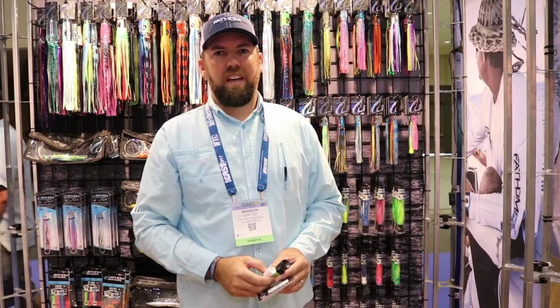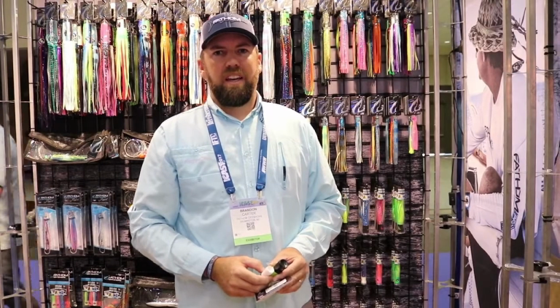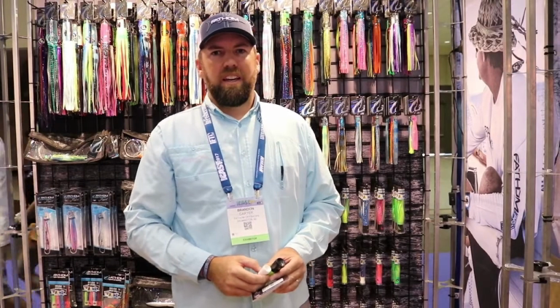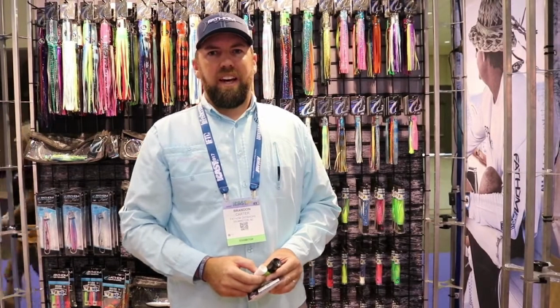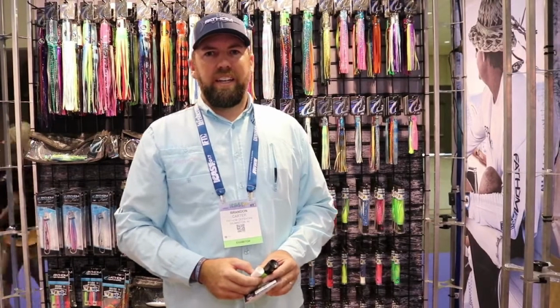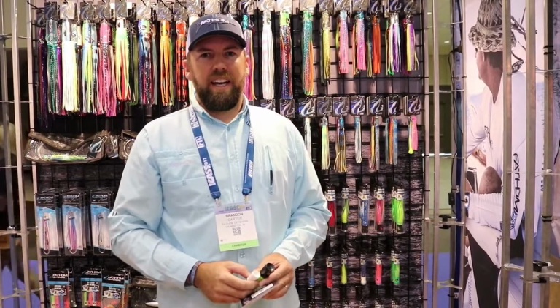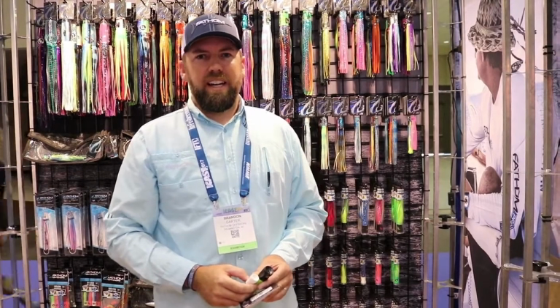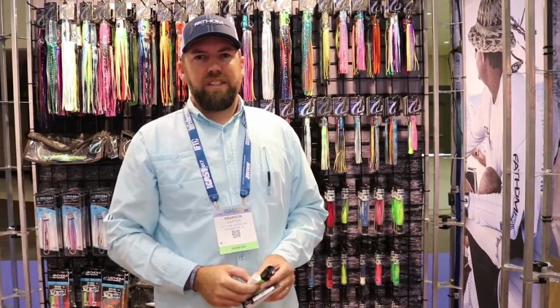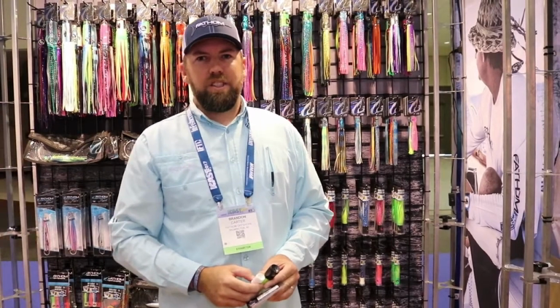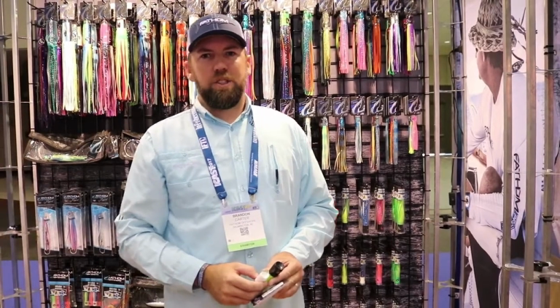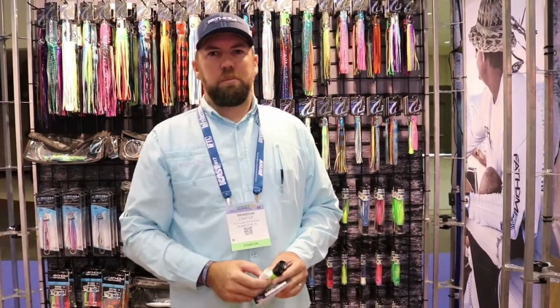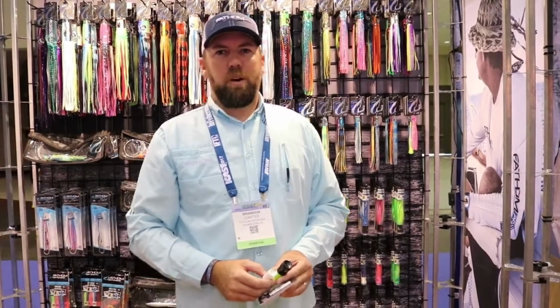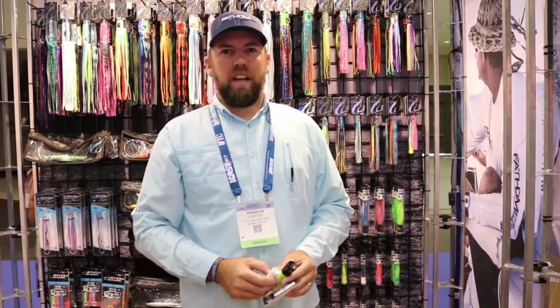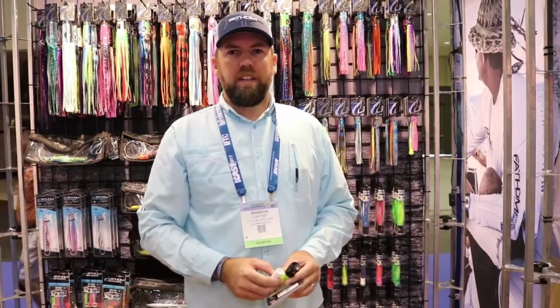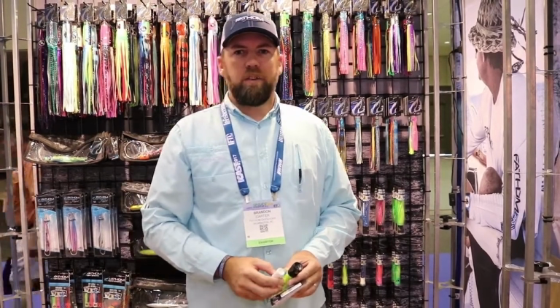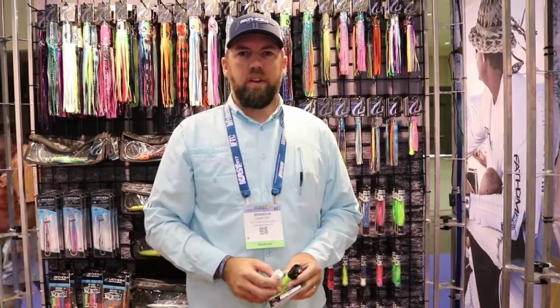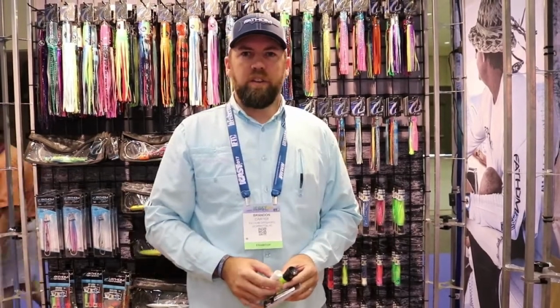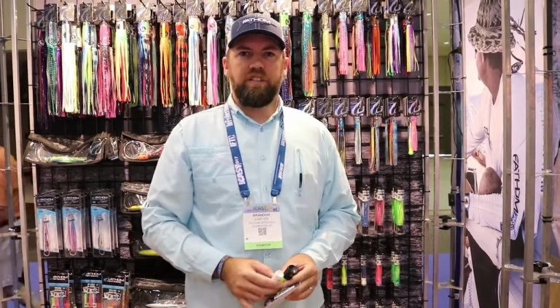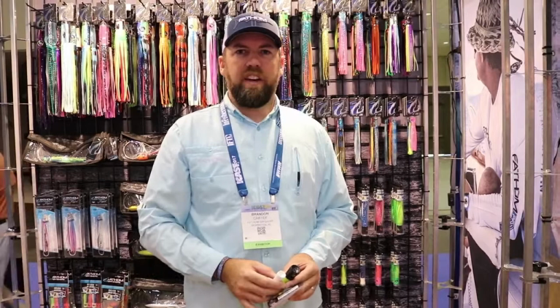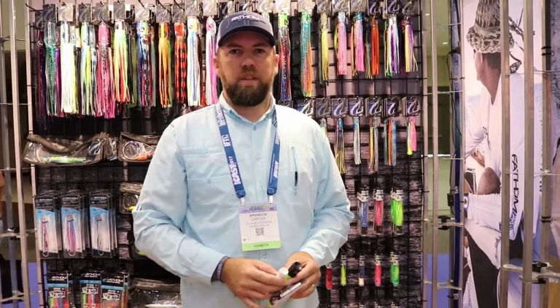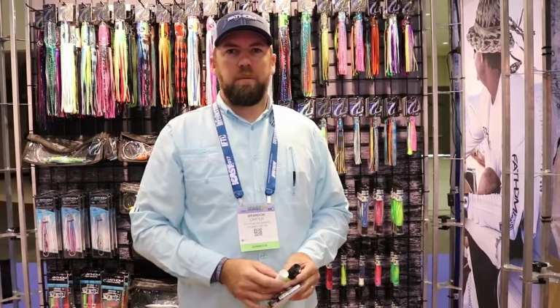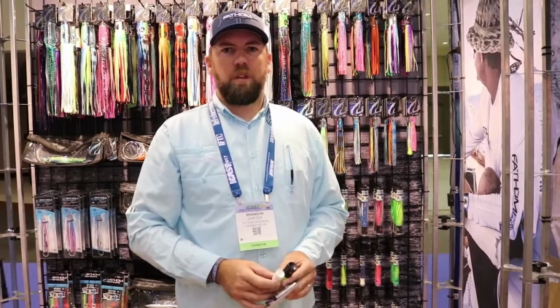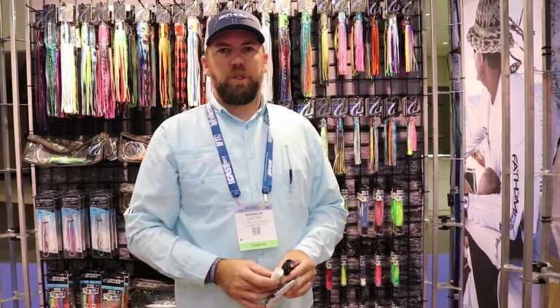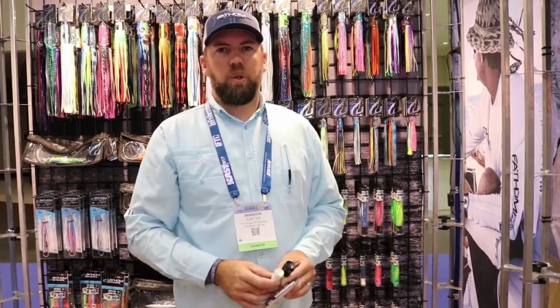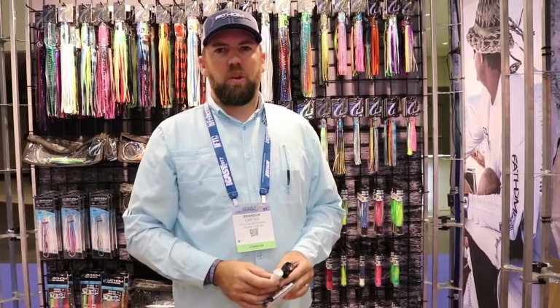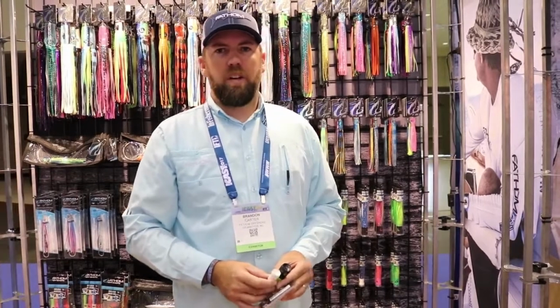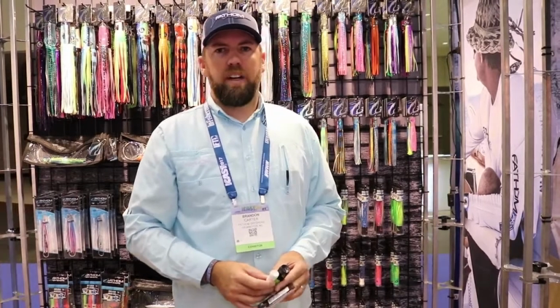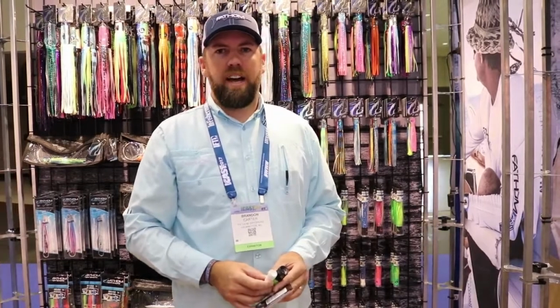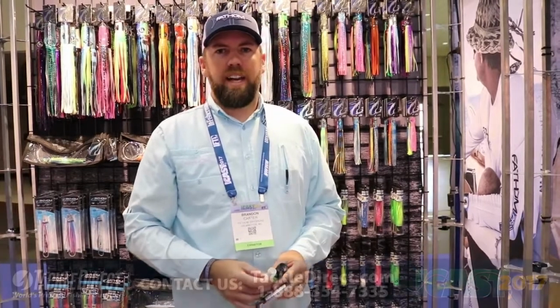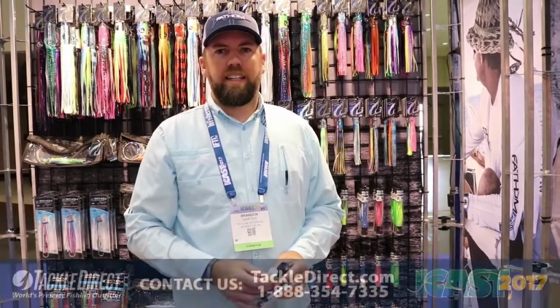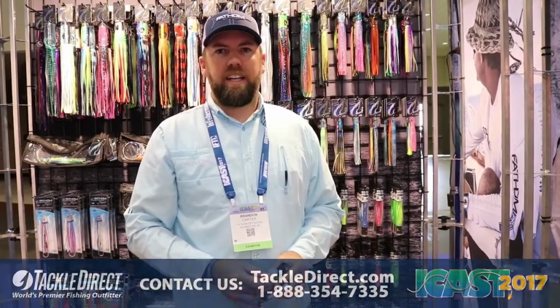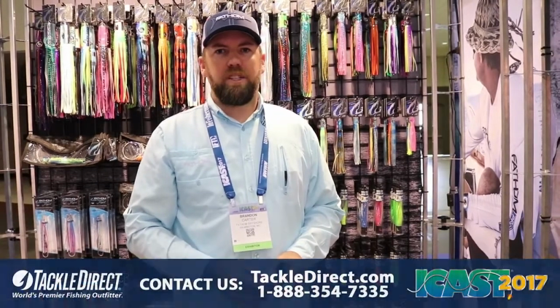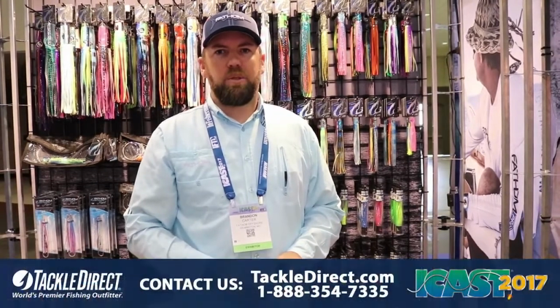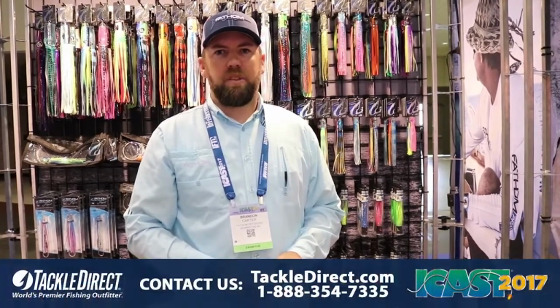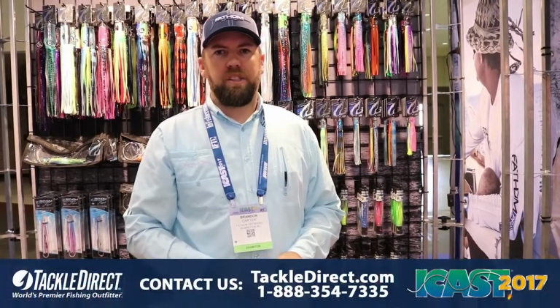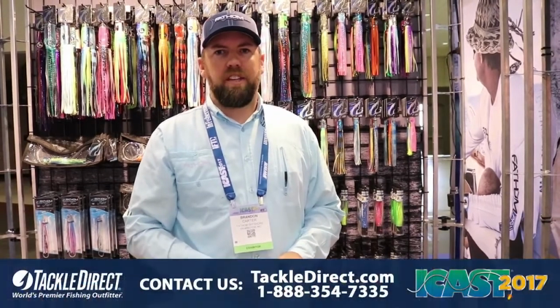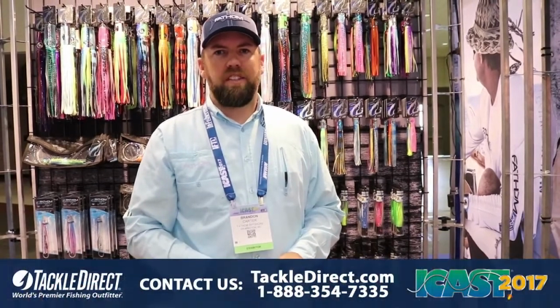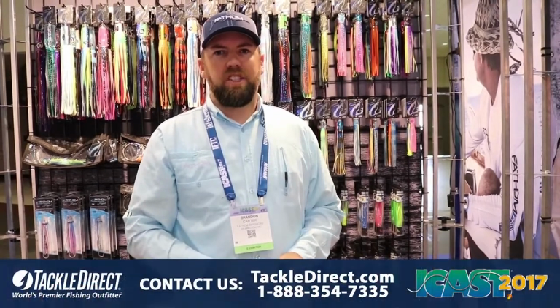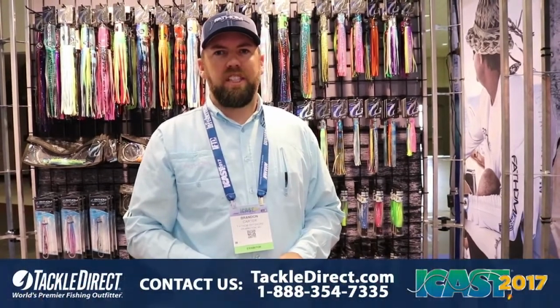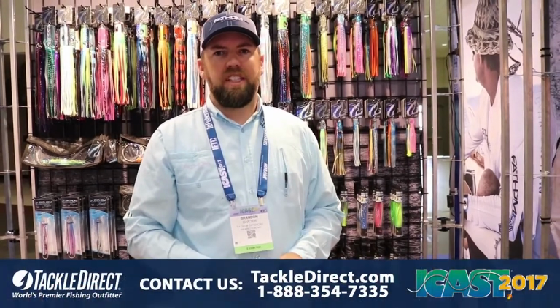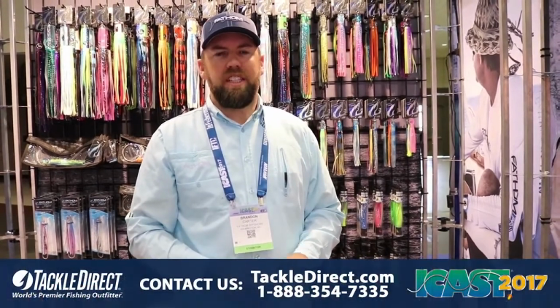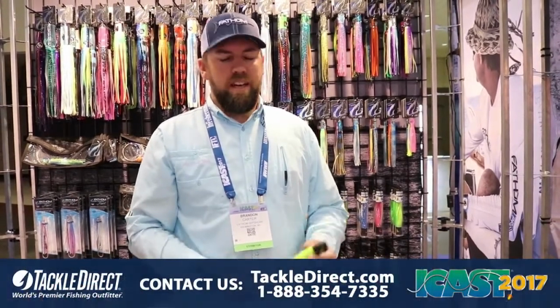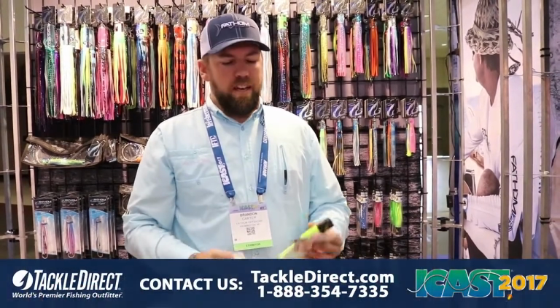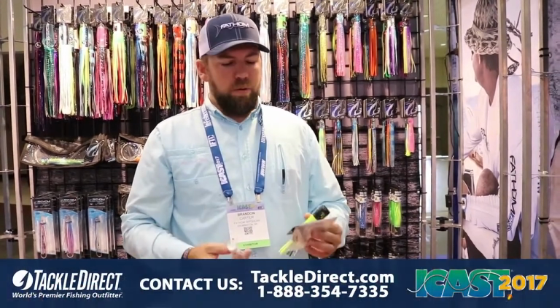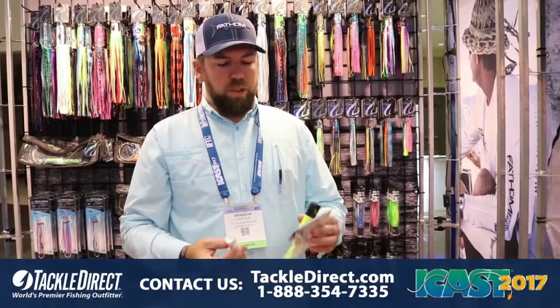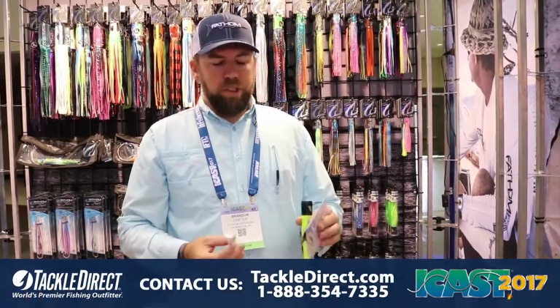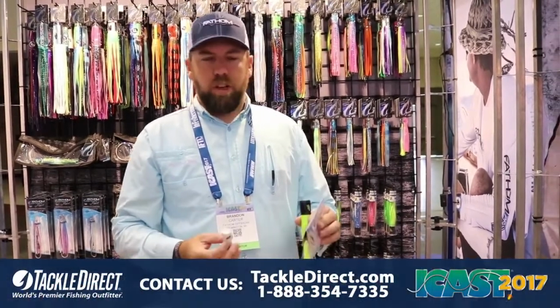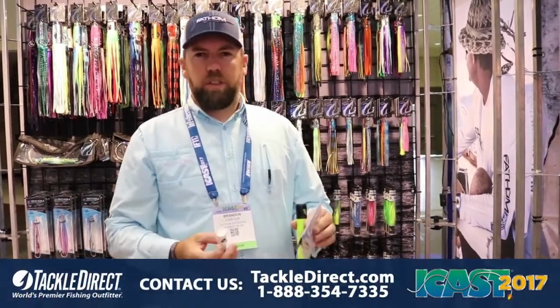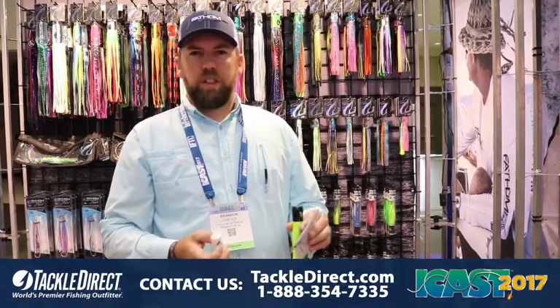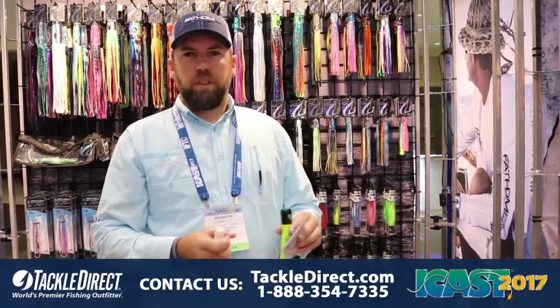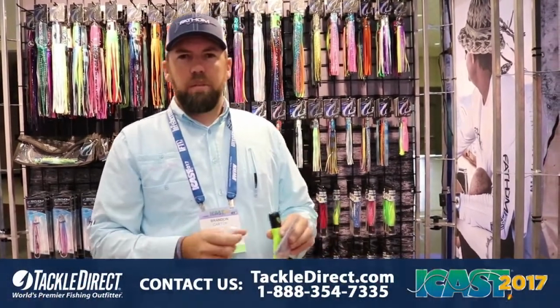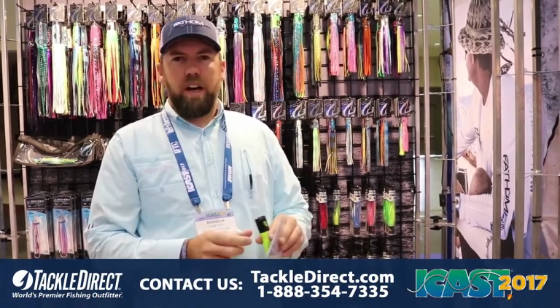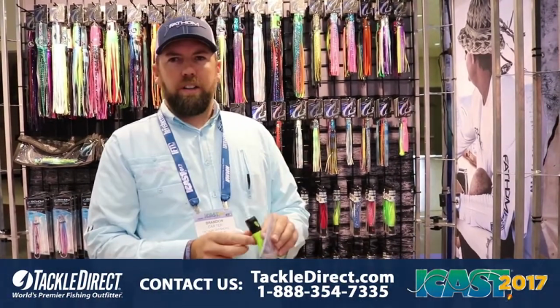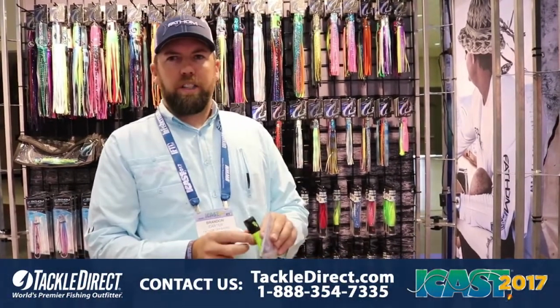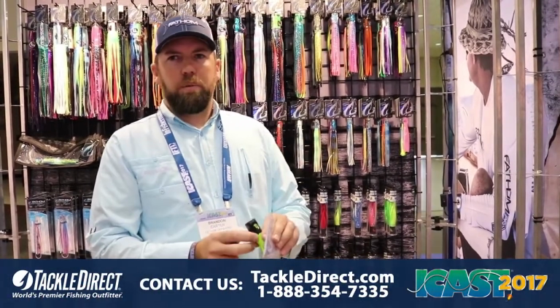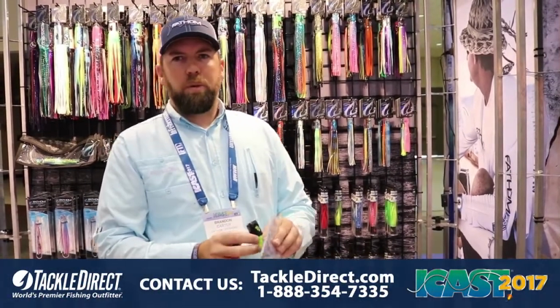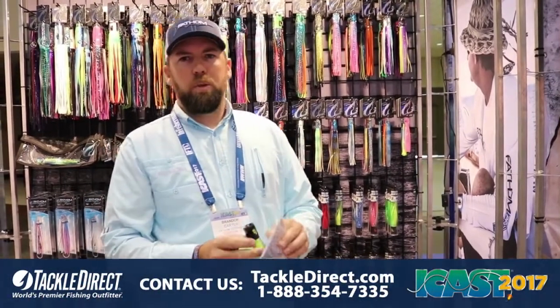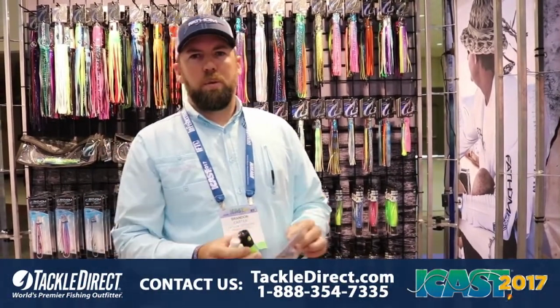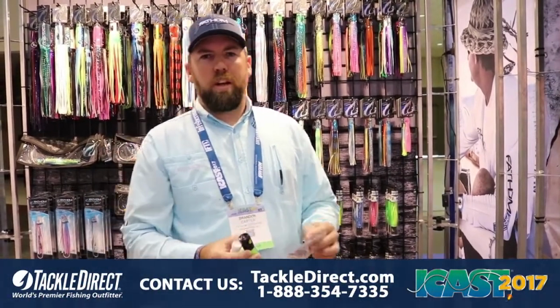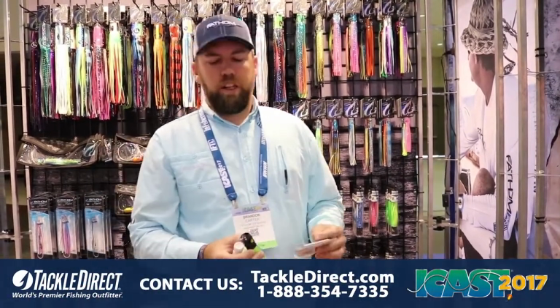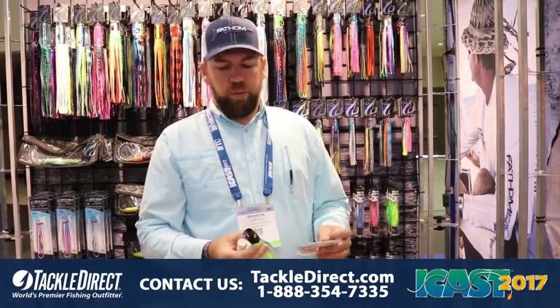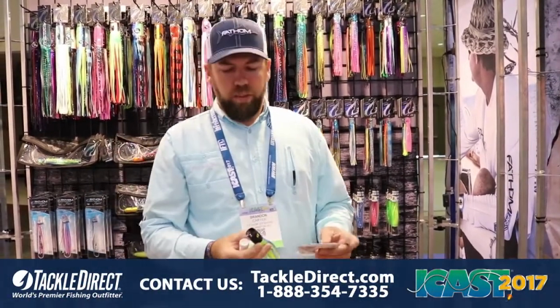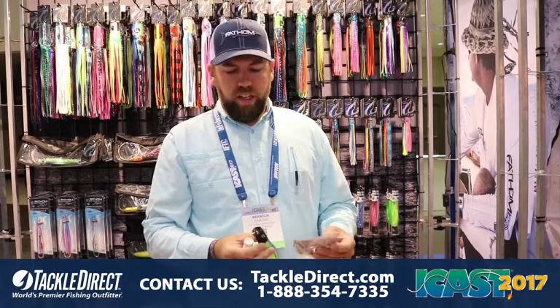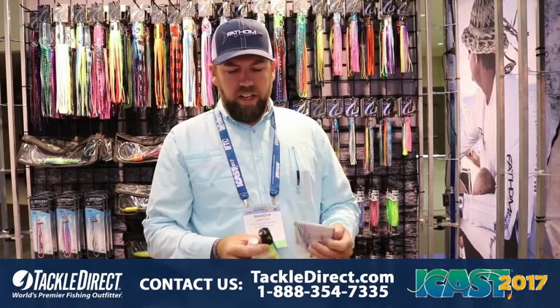Hey guys, this is Brandon with Fathom Offshore at ICAST 2017. I want to talk to you about a couple of new products we got.